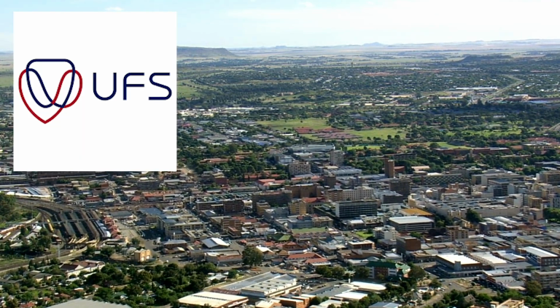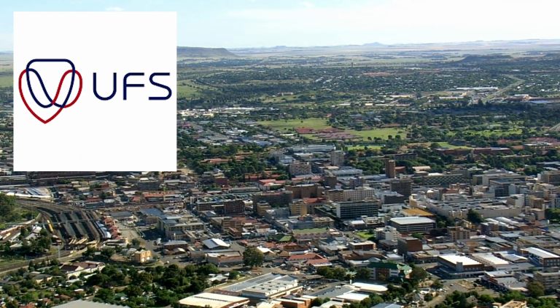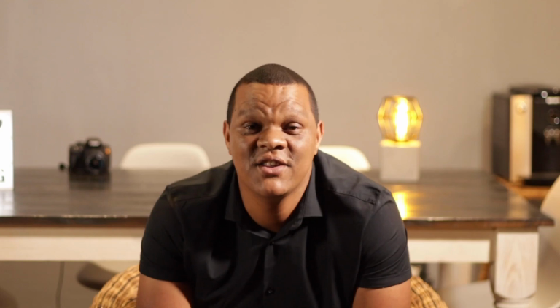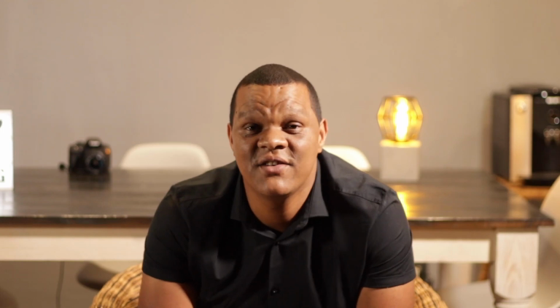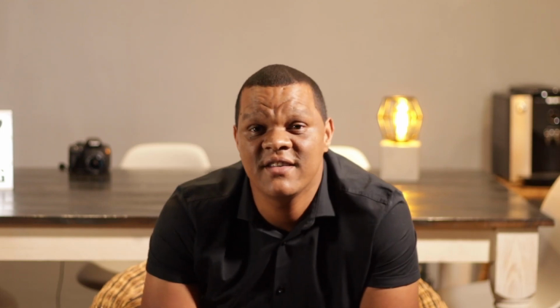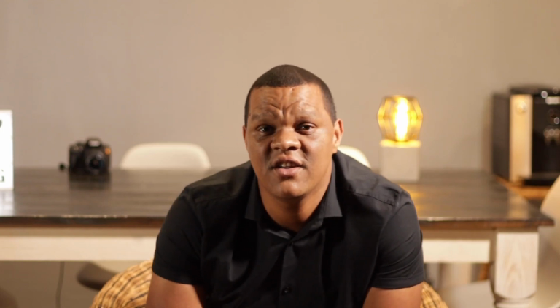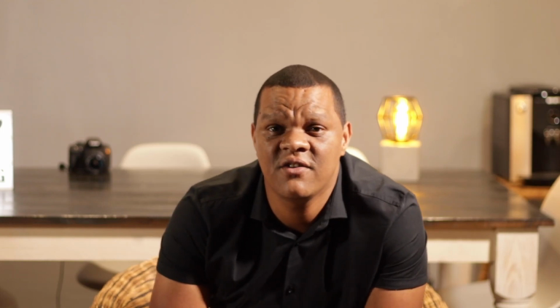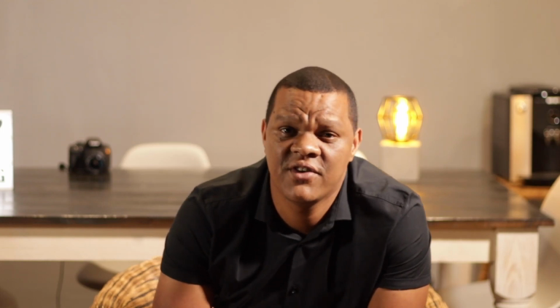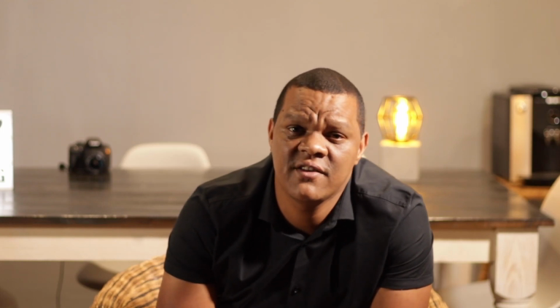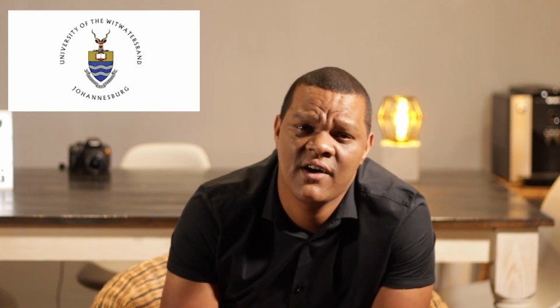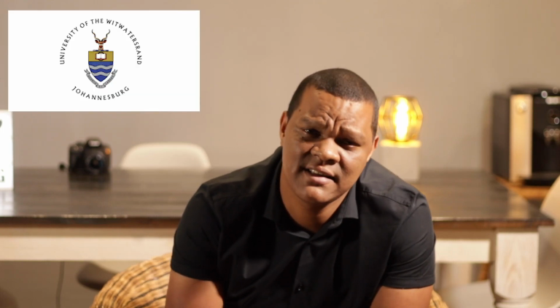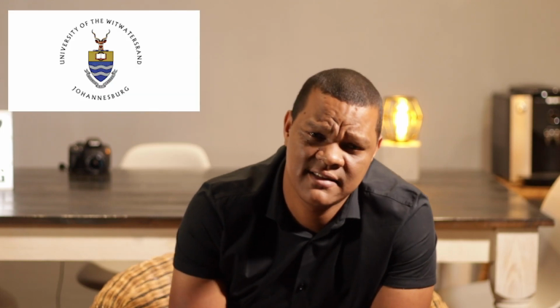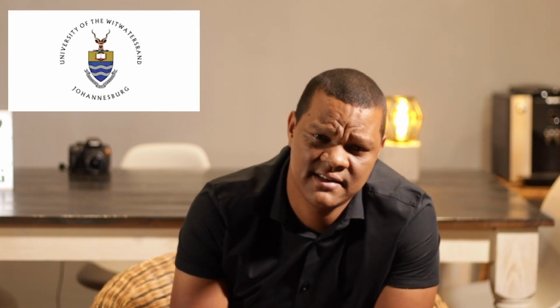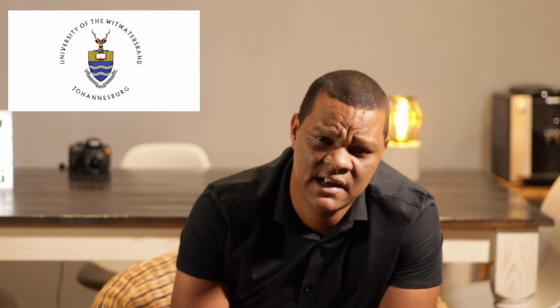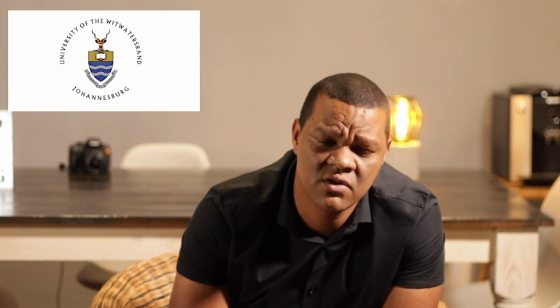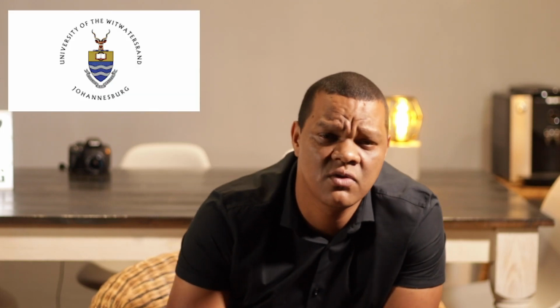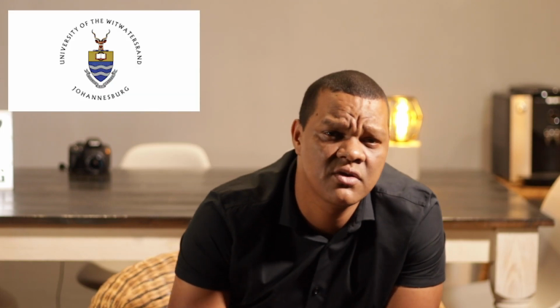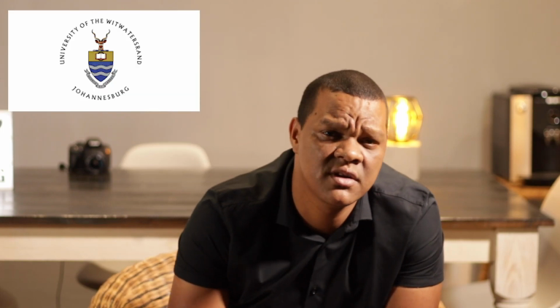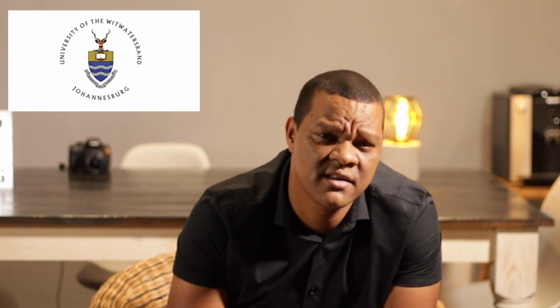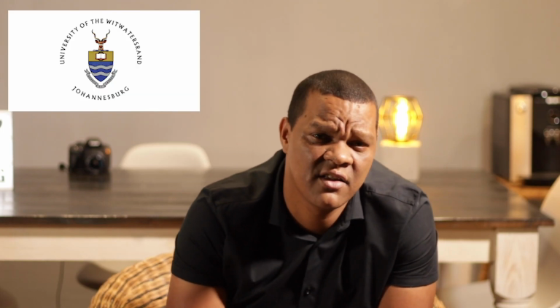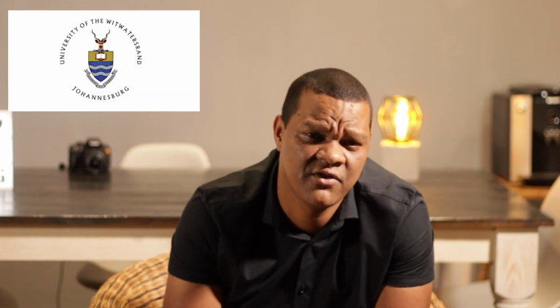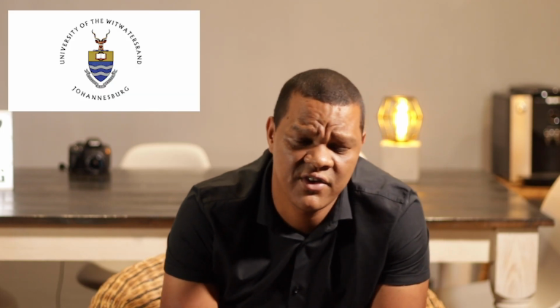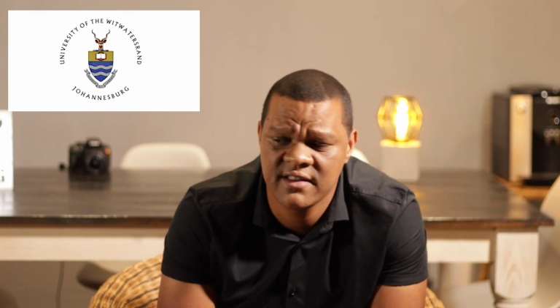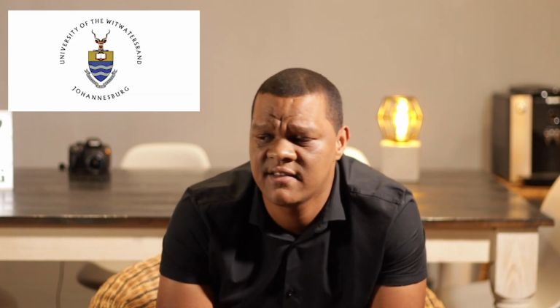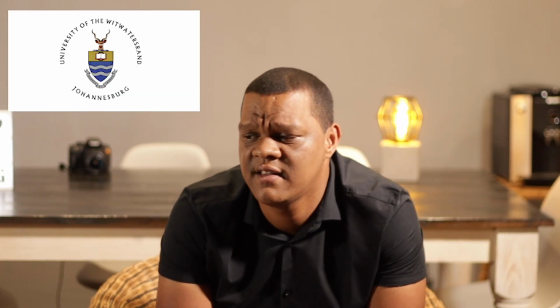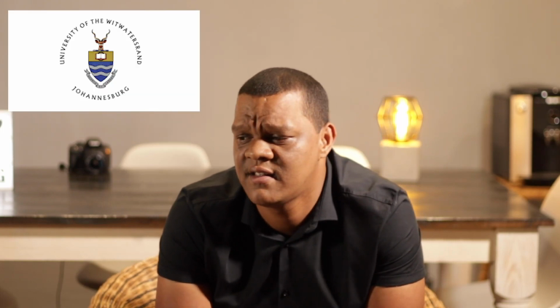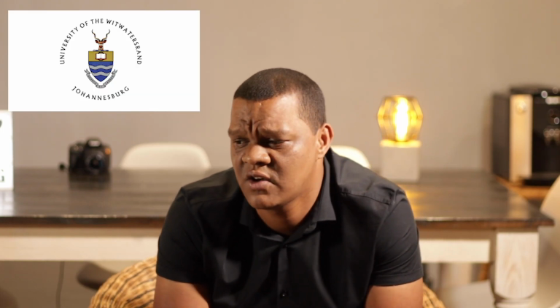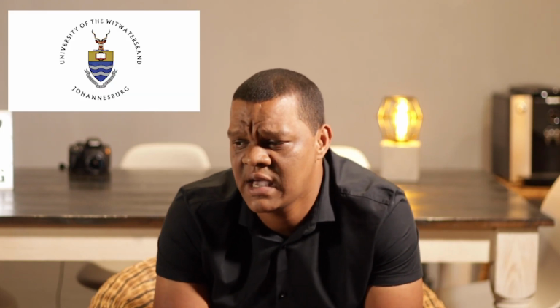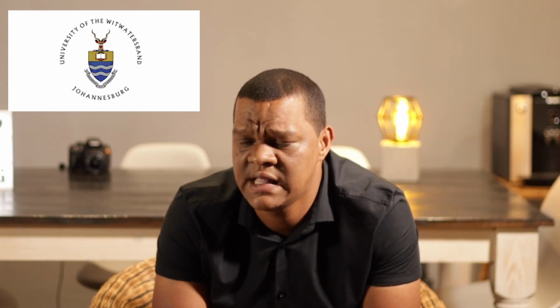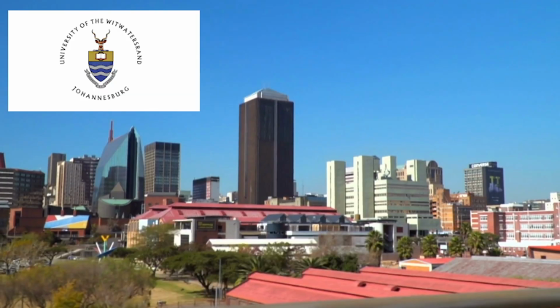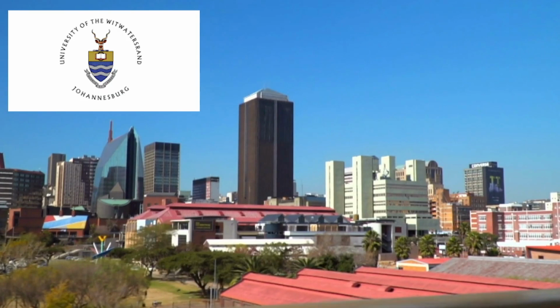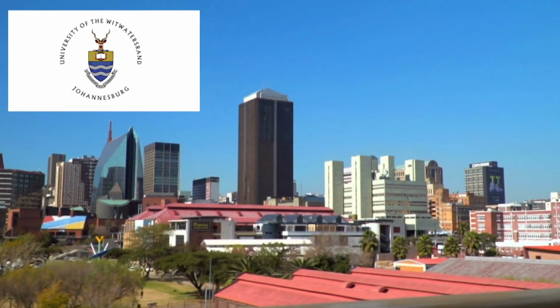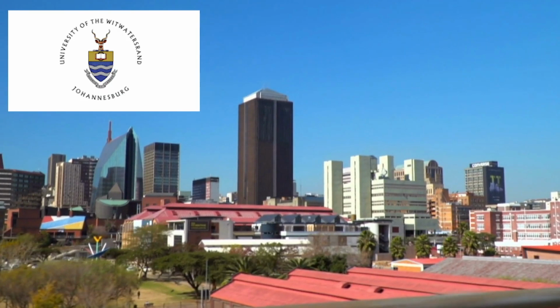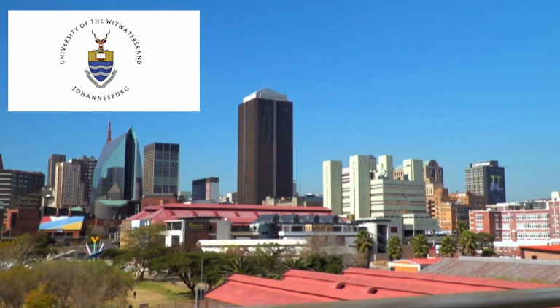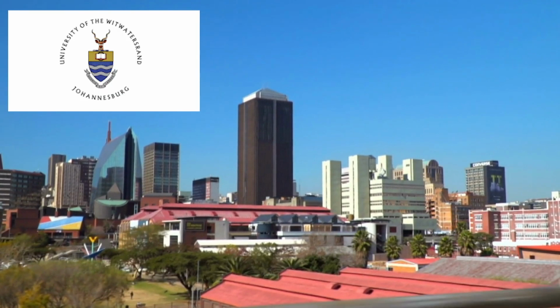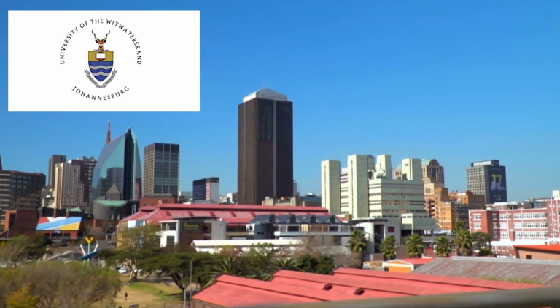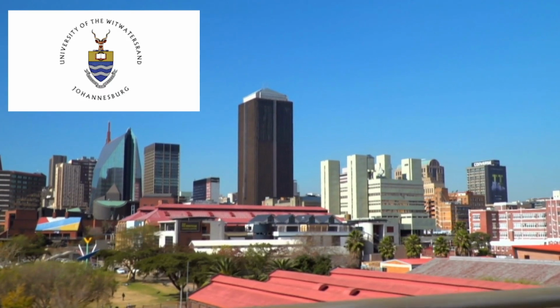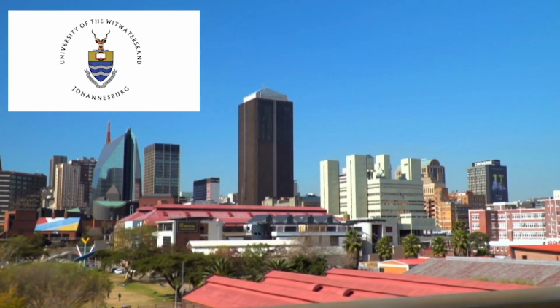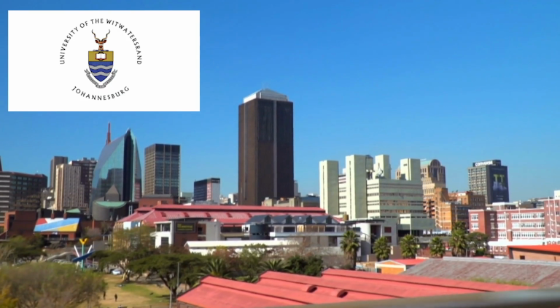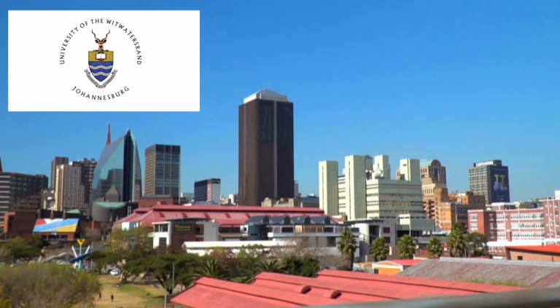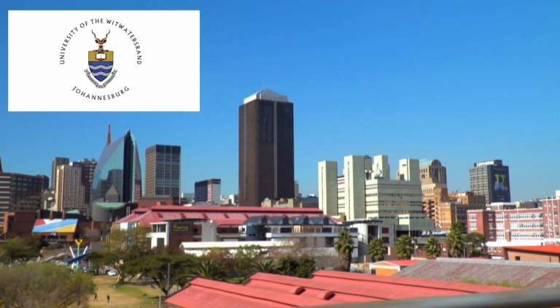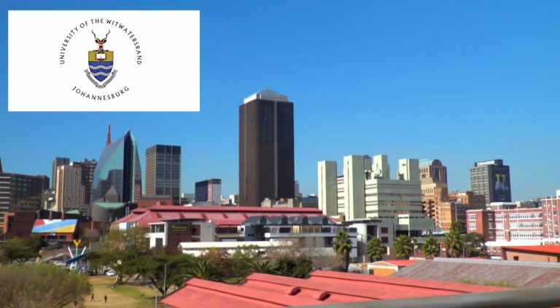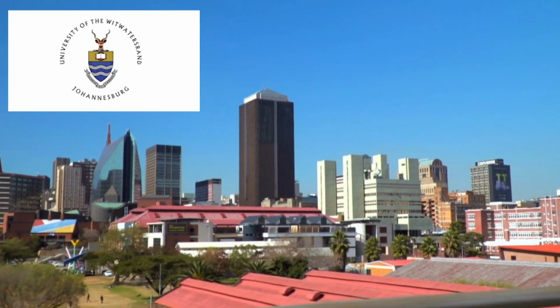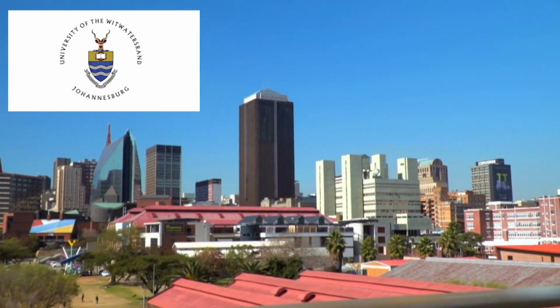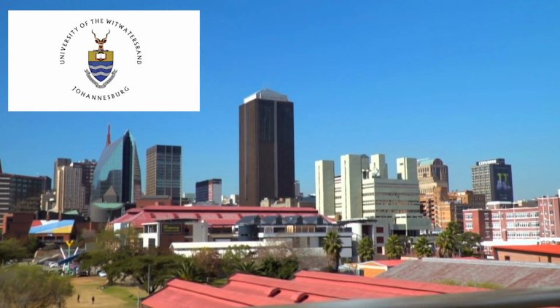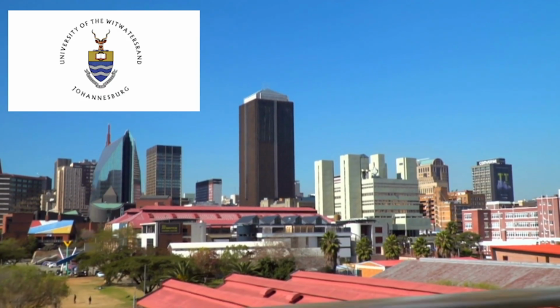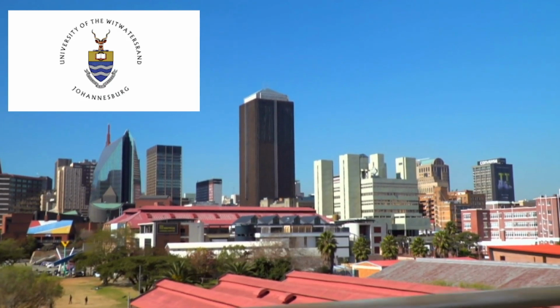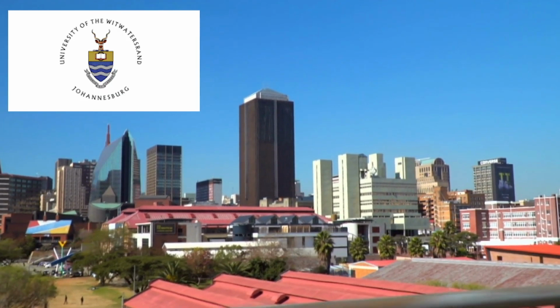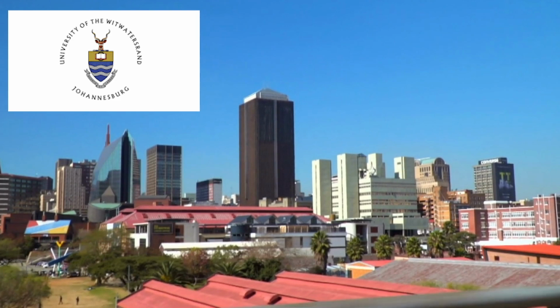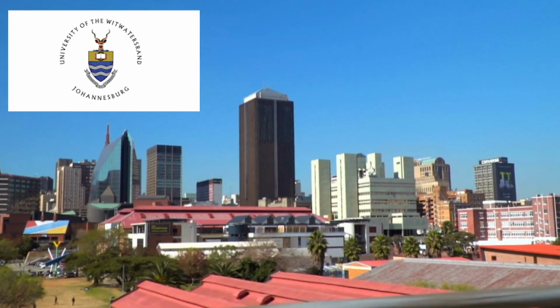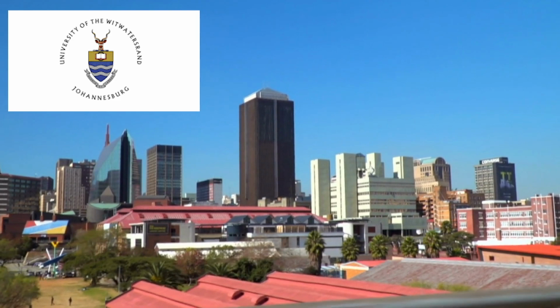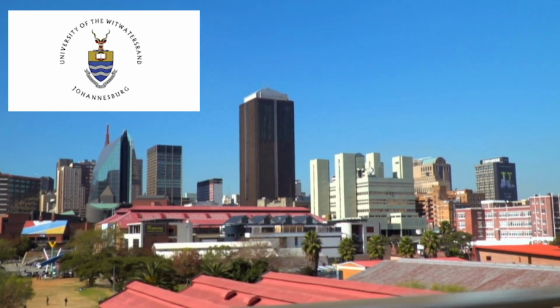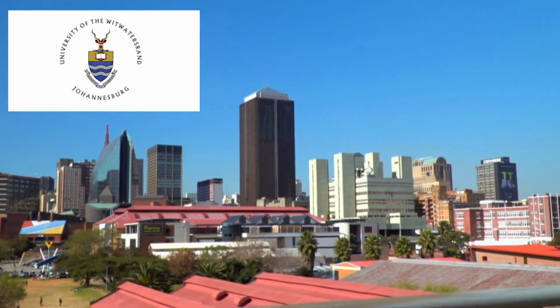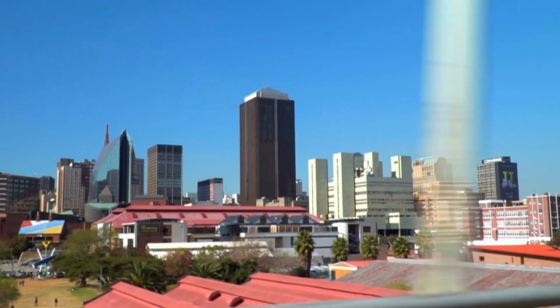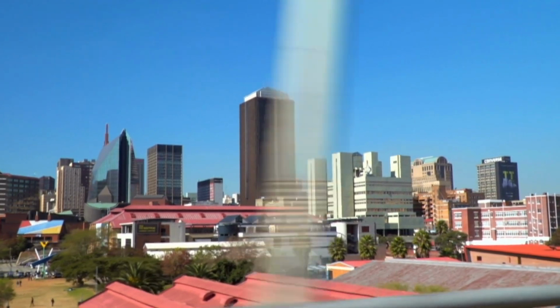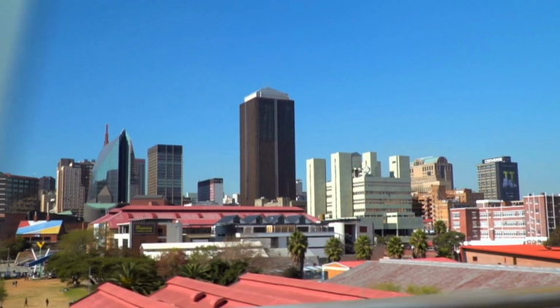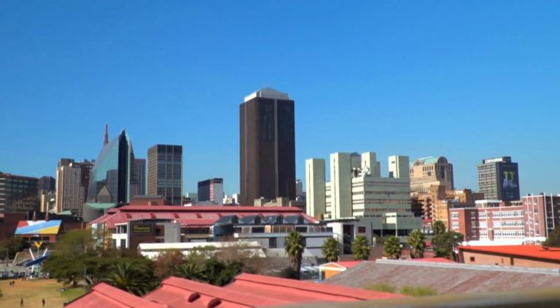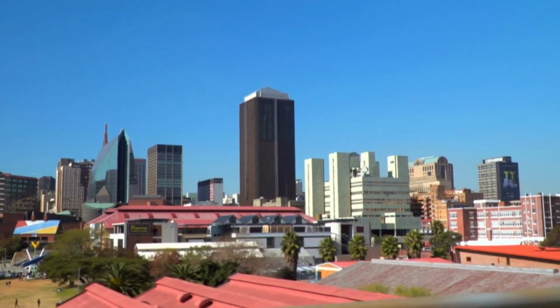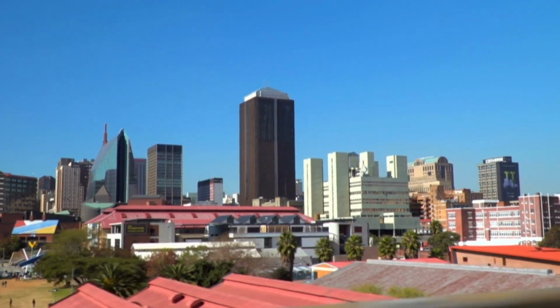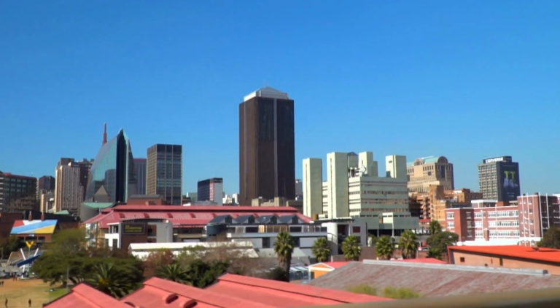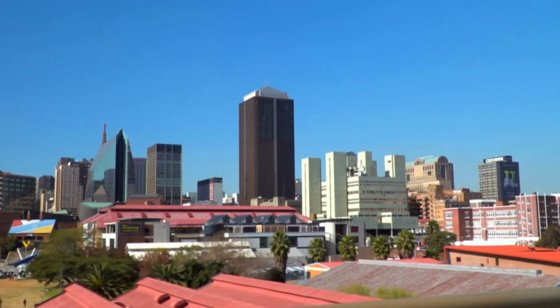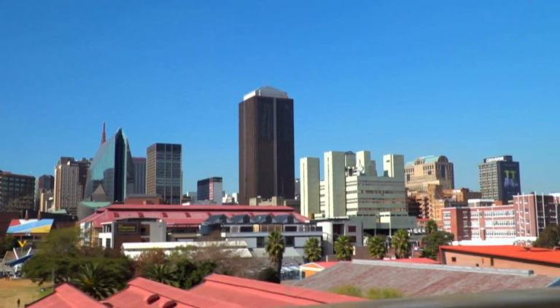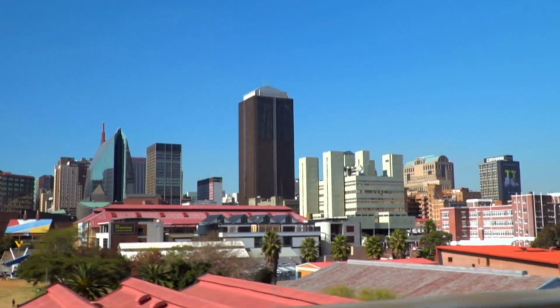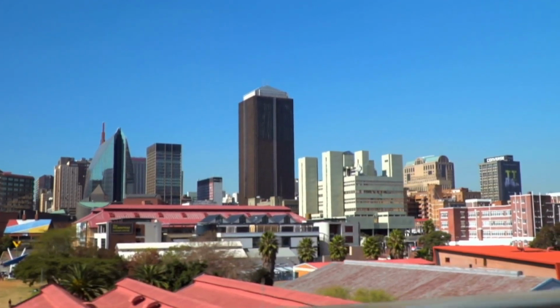The University of the Witwatersrand, also known as WITS, is located in Johannesburg and also offers medicine as one of its programs.